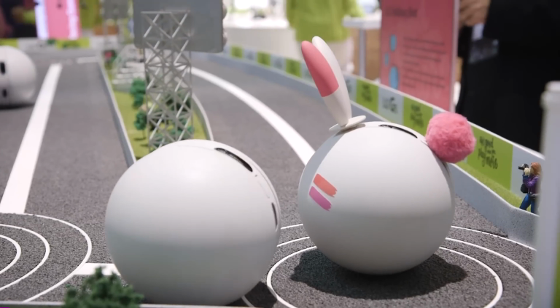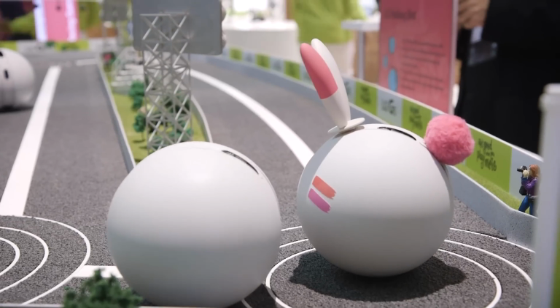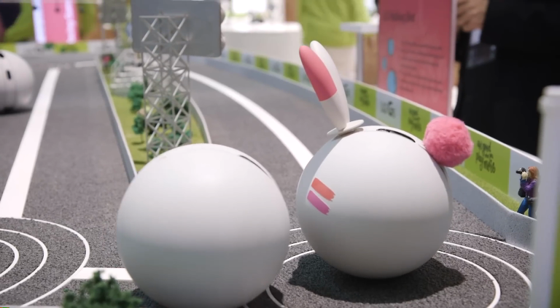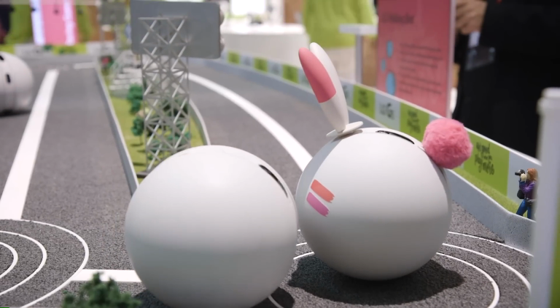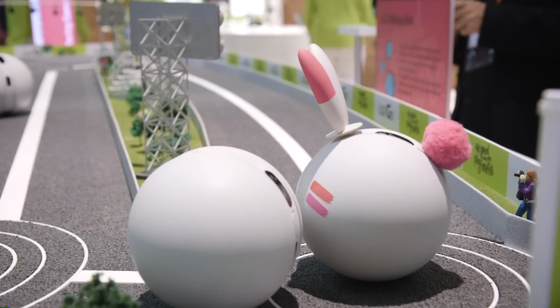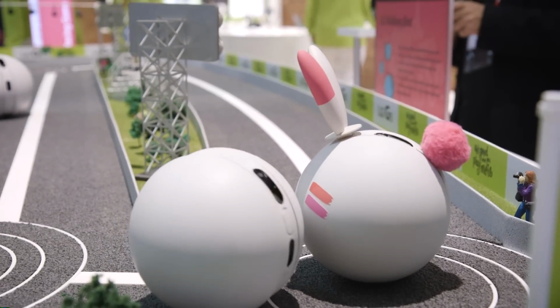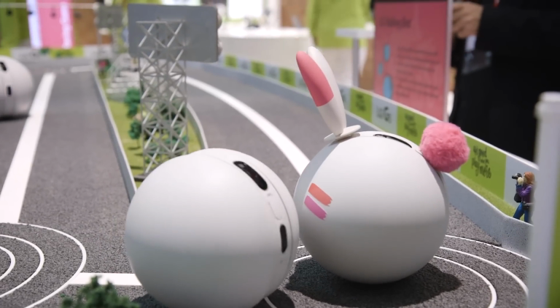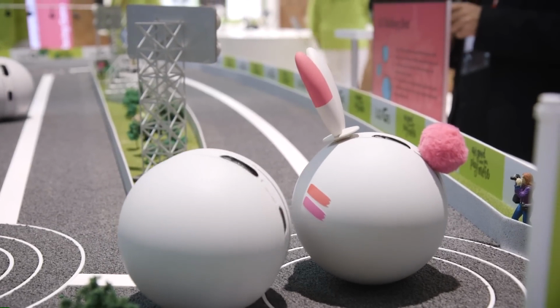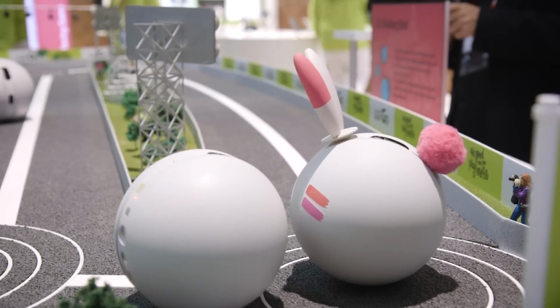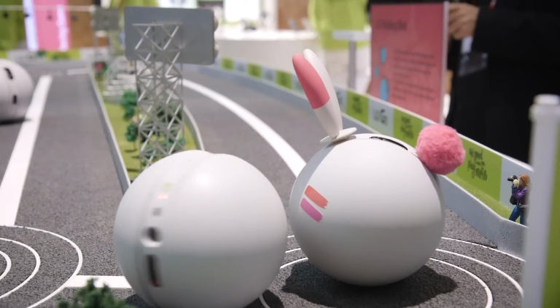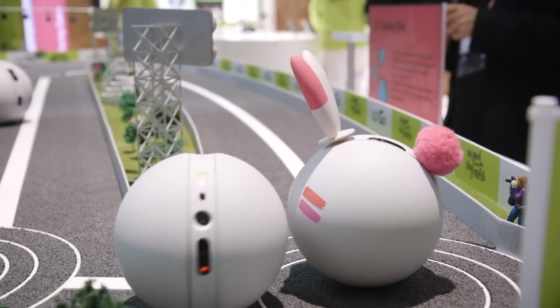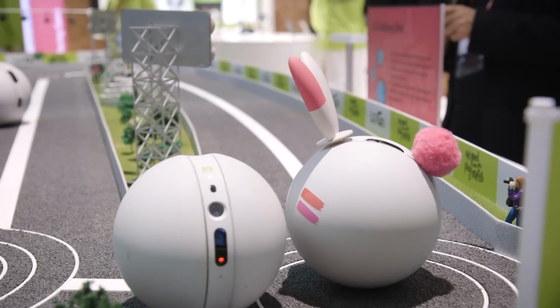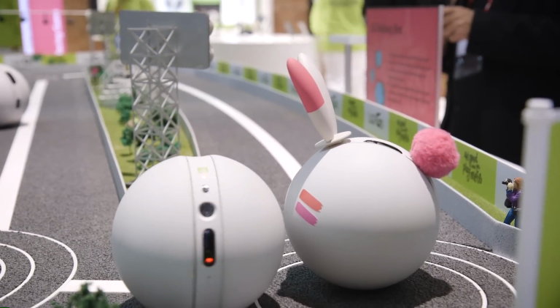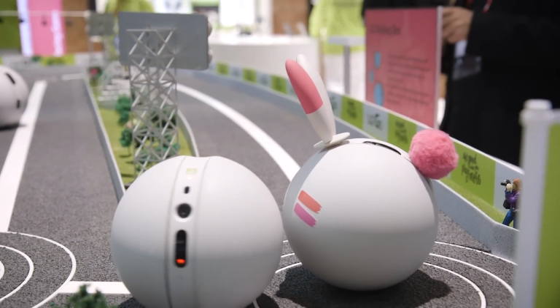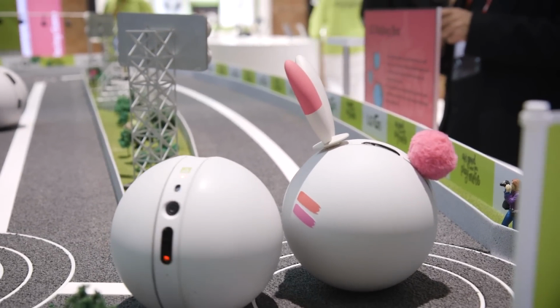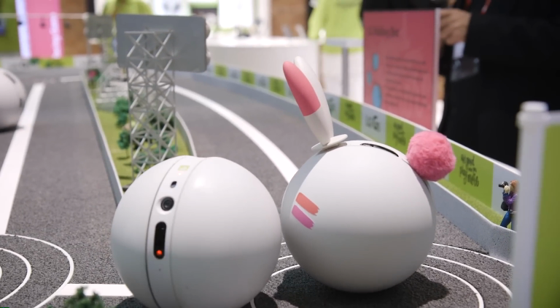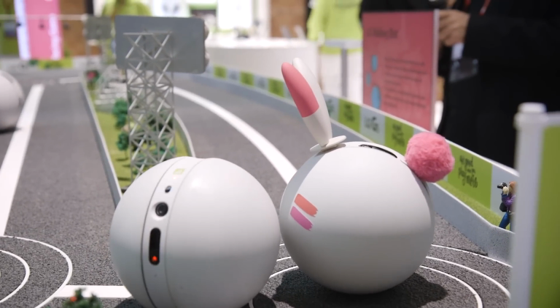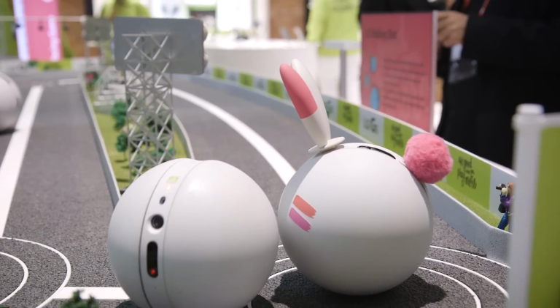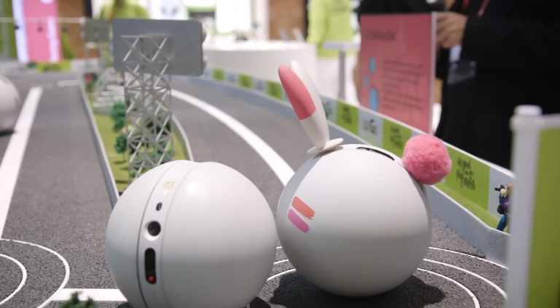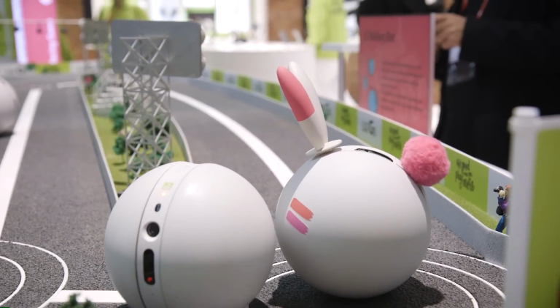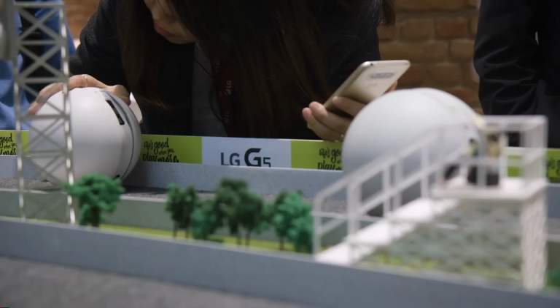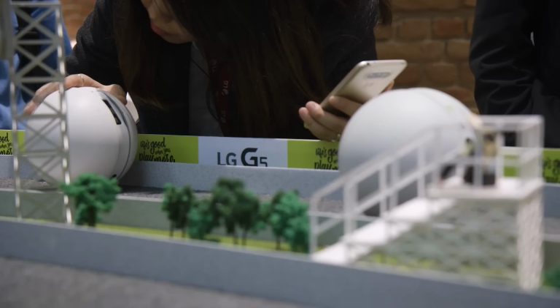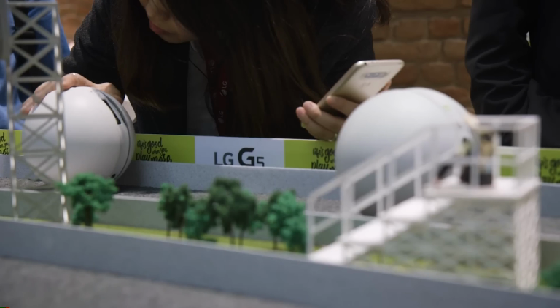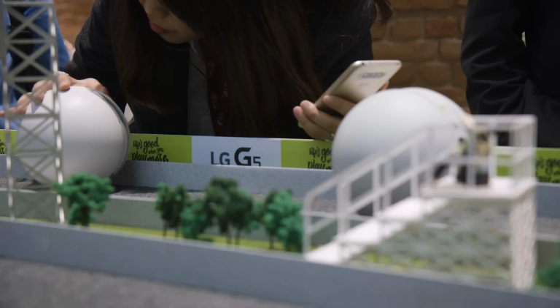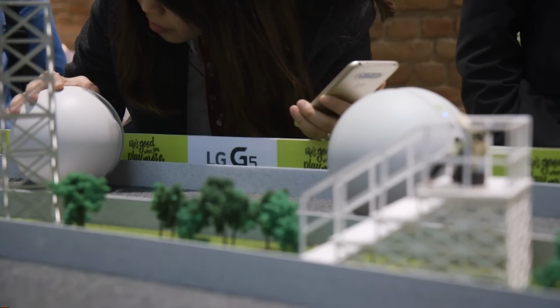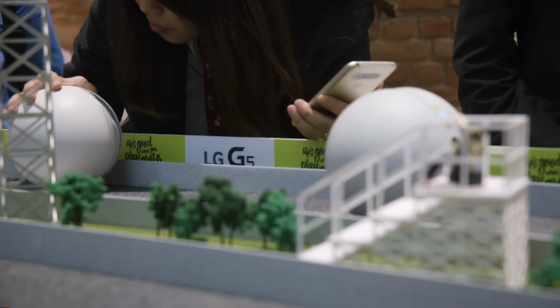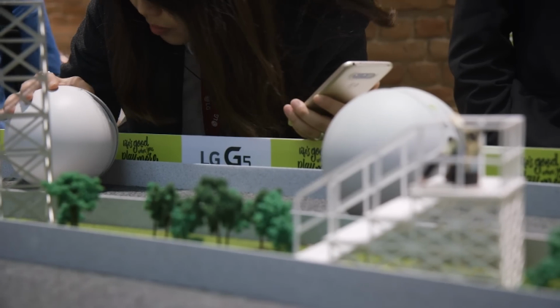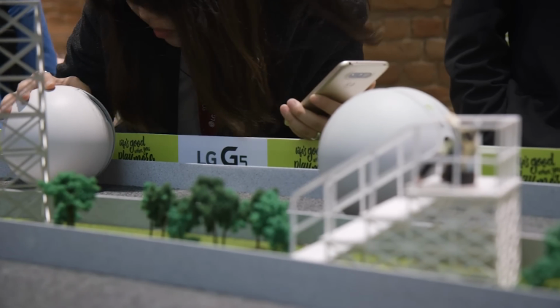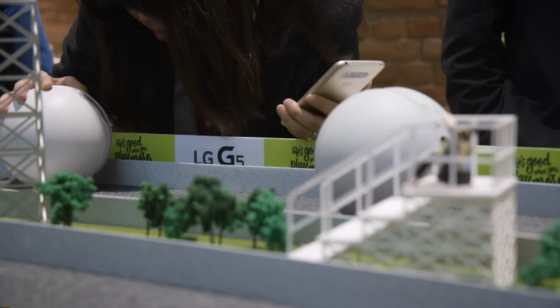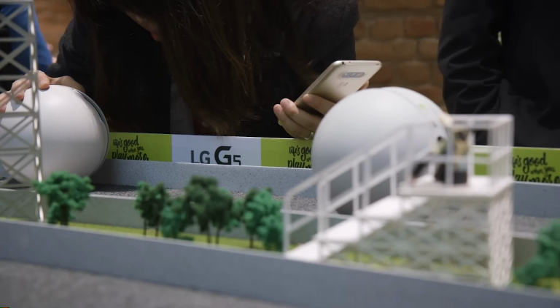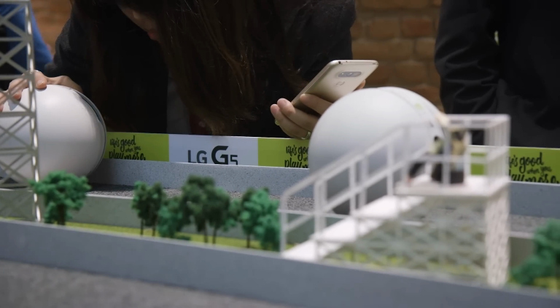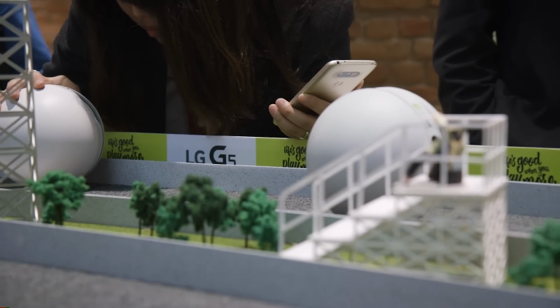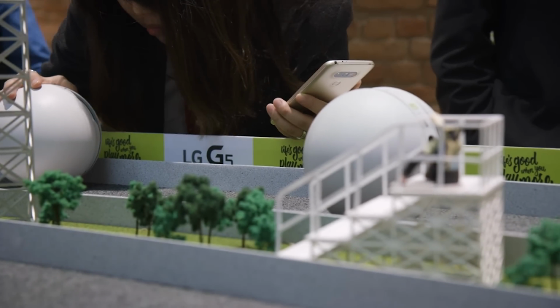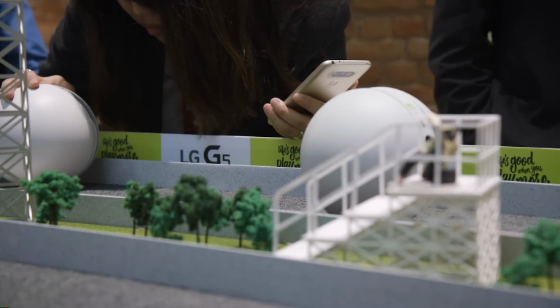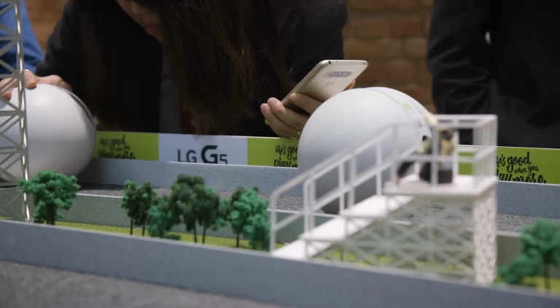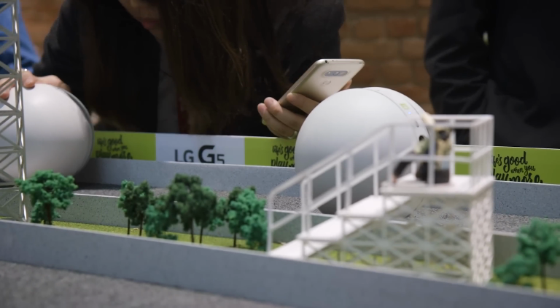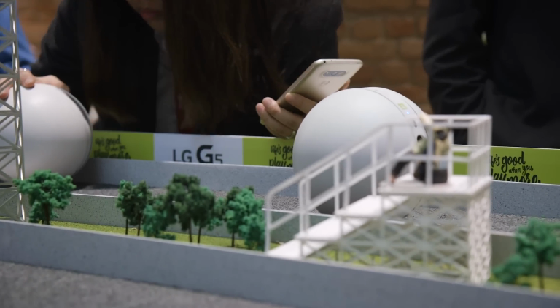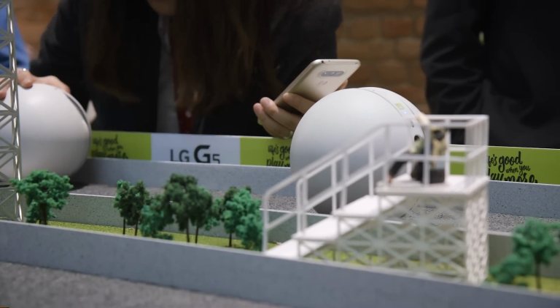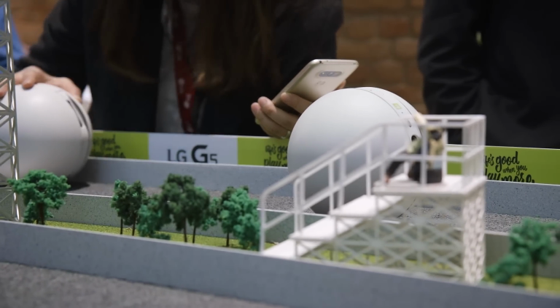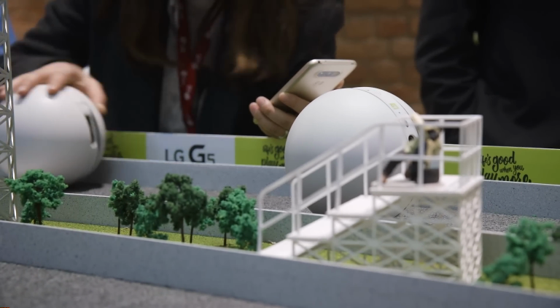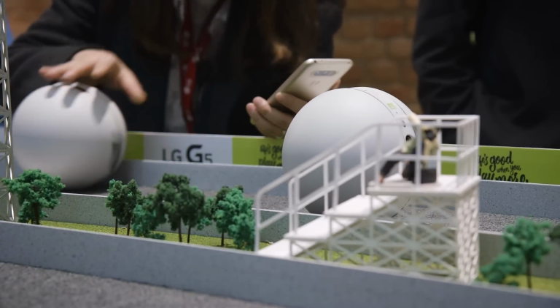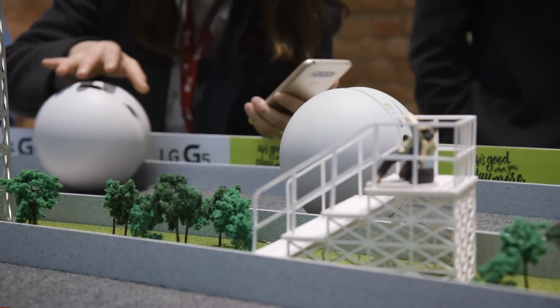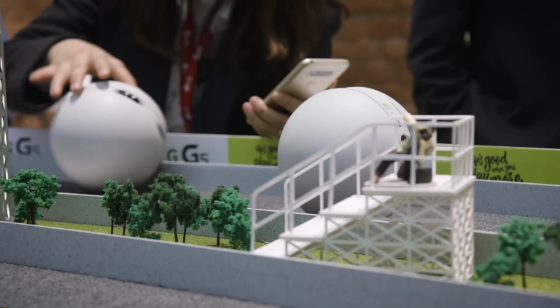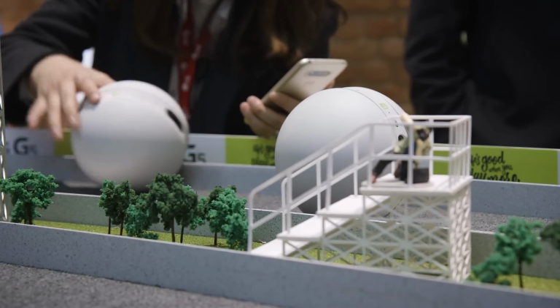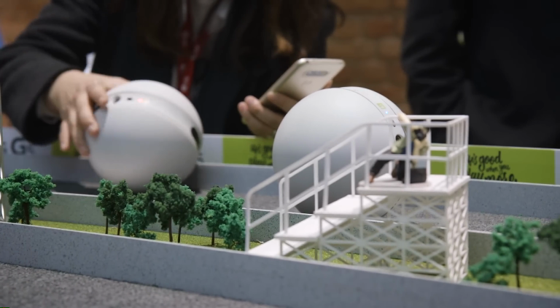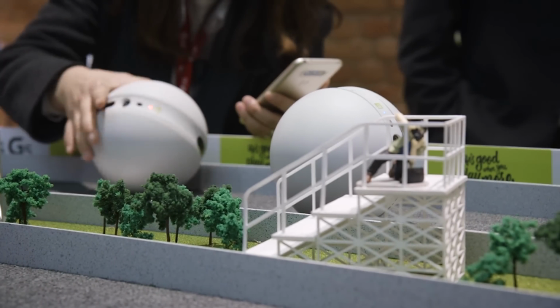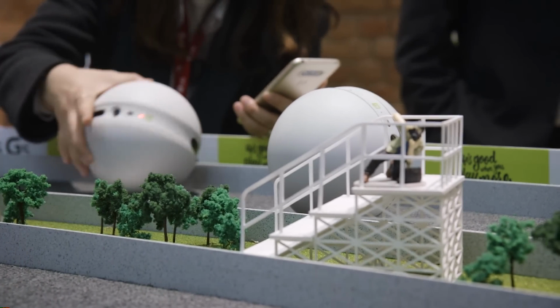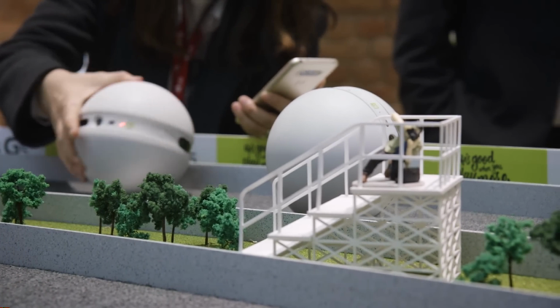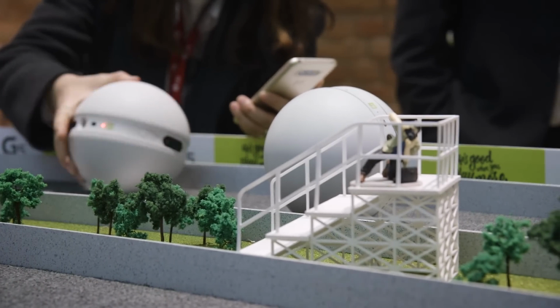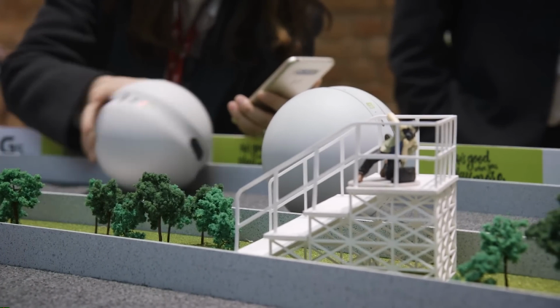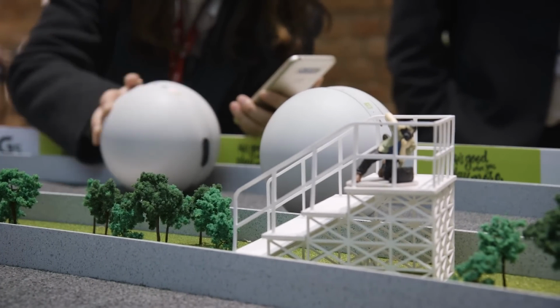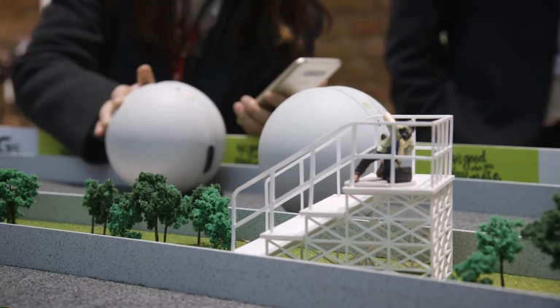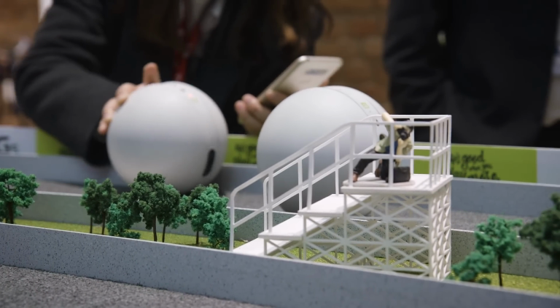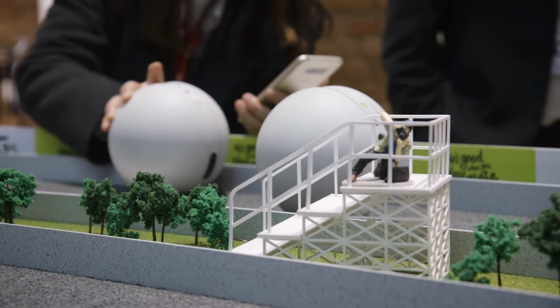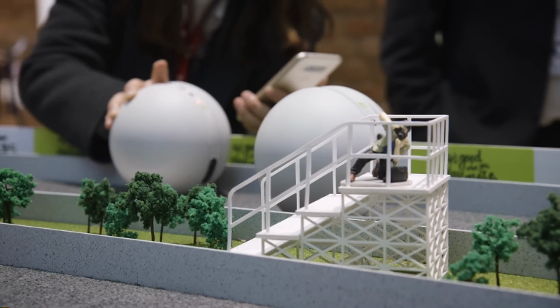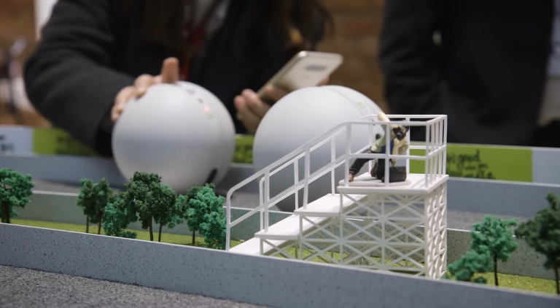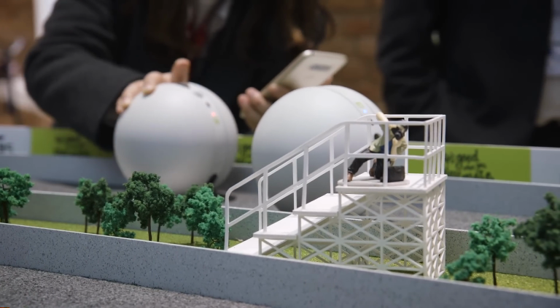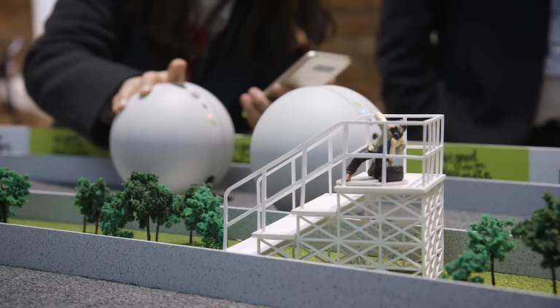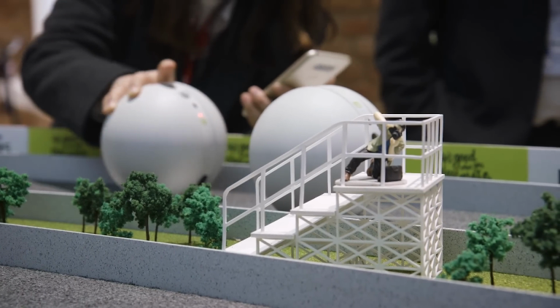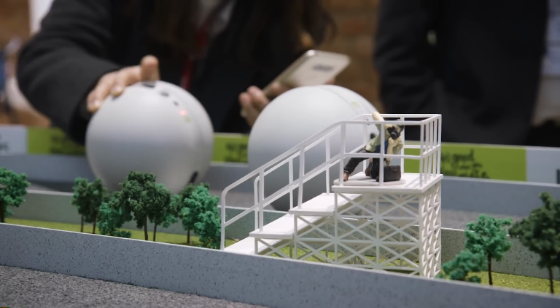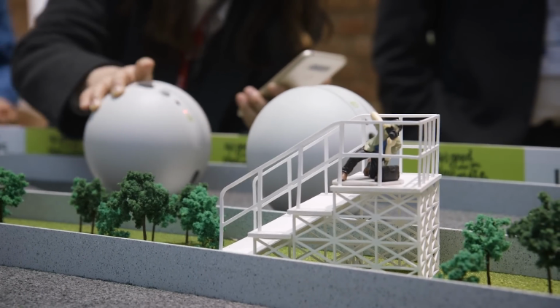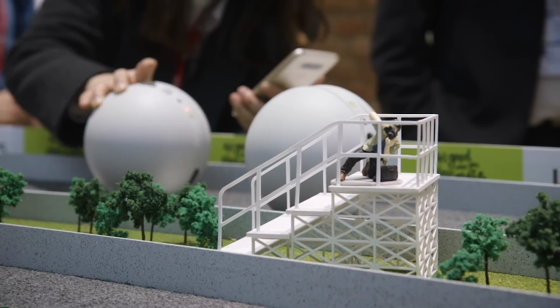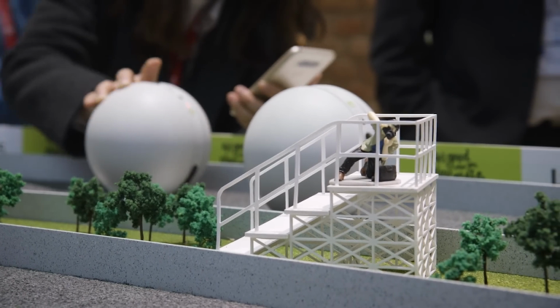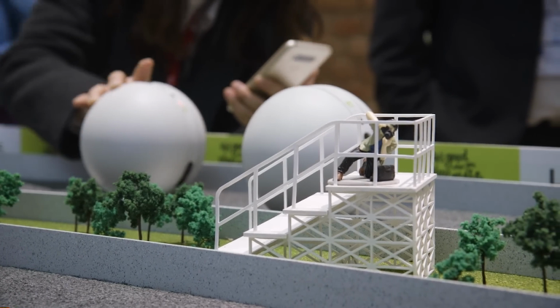That's it from the LG Rolling Bot here at LG's booth at MWC 2016. Stay tuned to our YouTube channel at youtube.com/TheVerge for more.